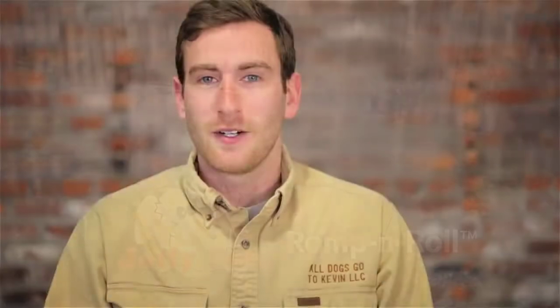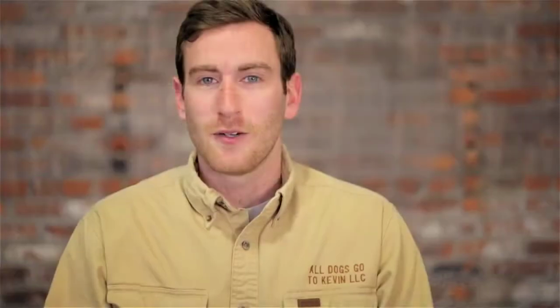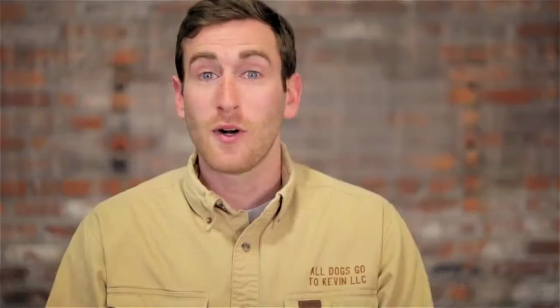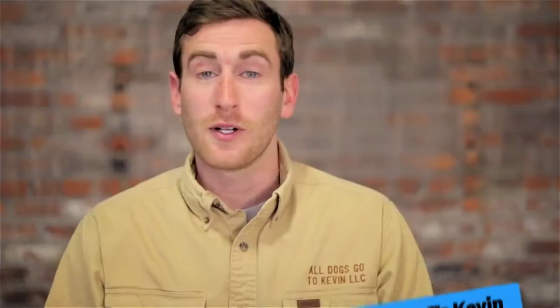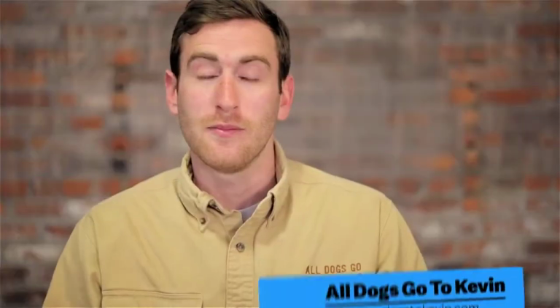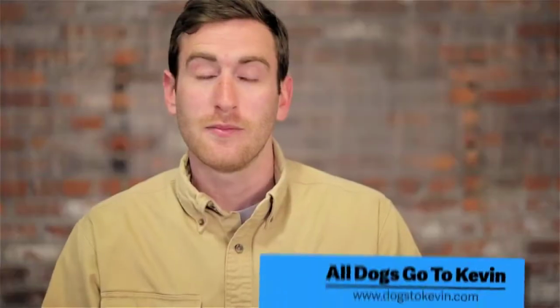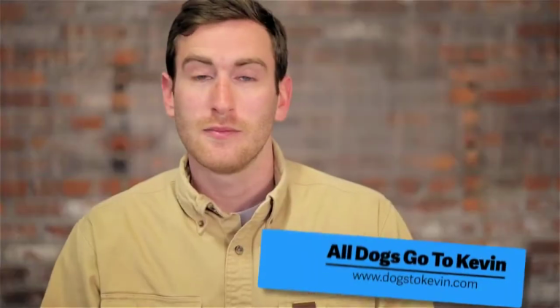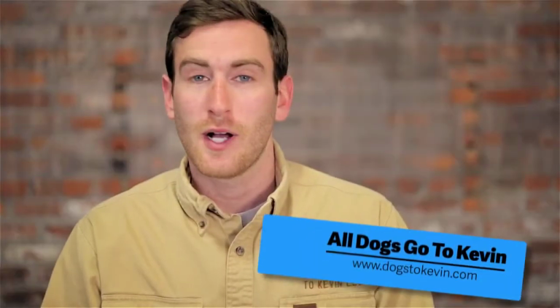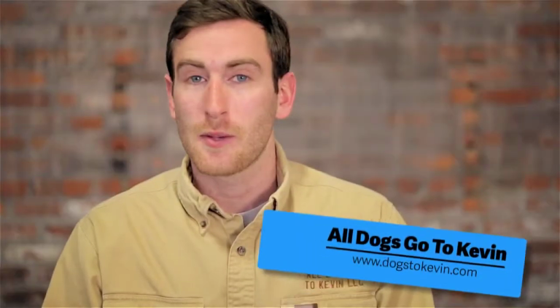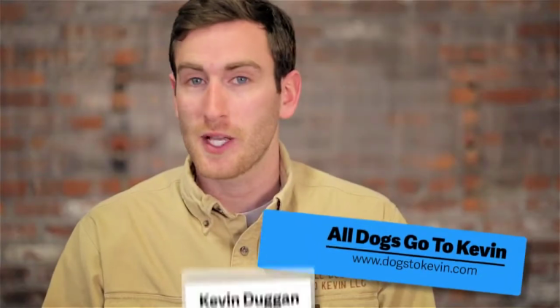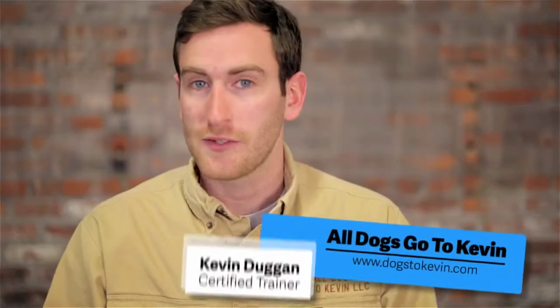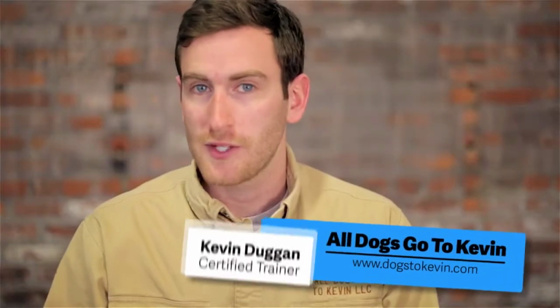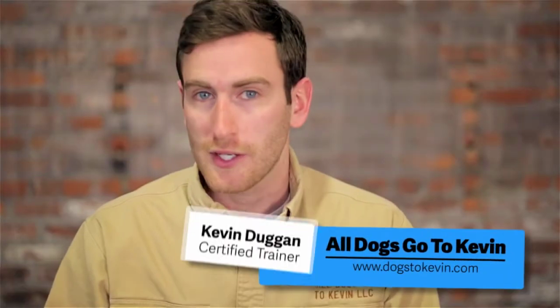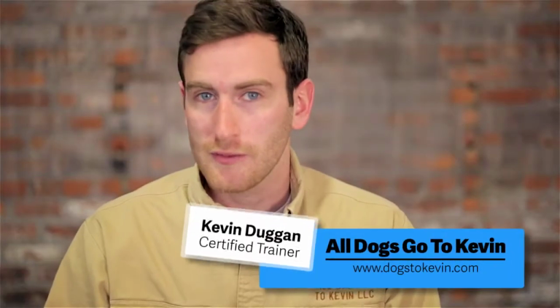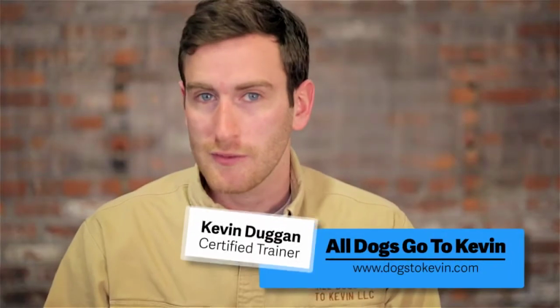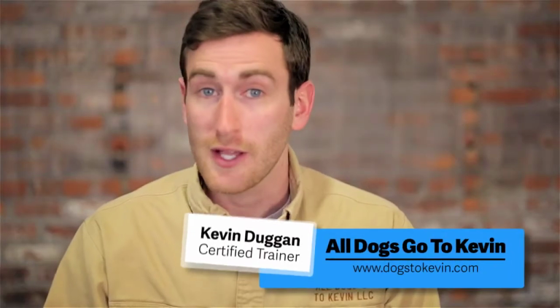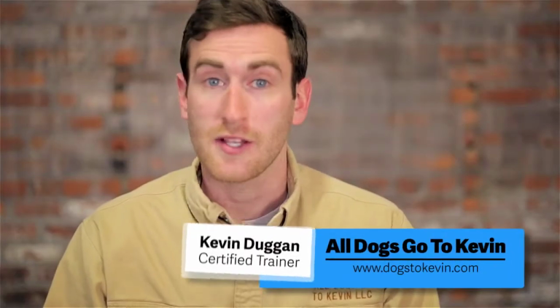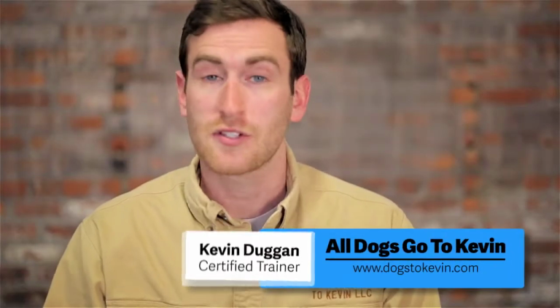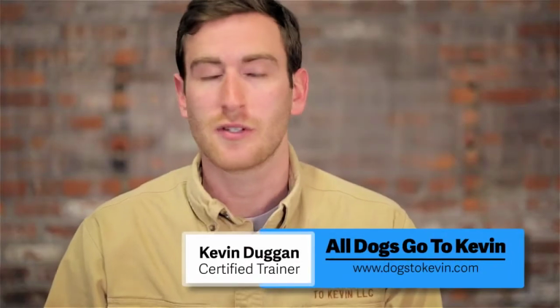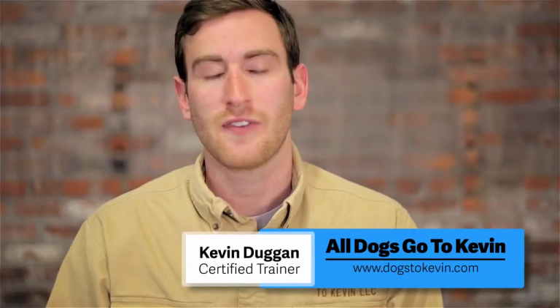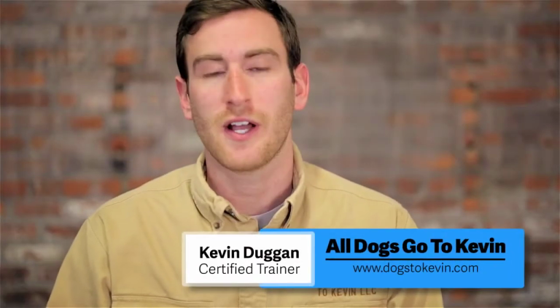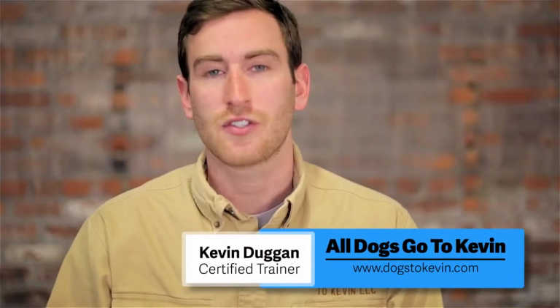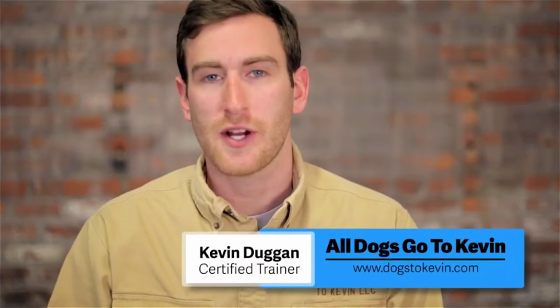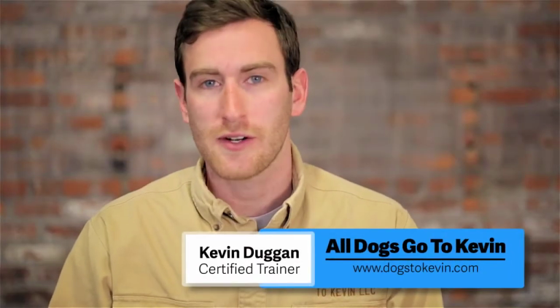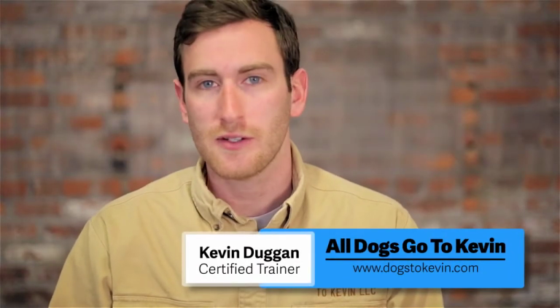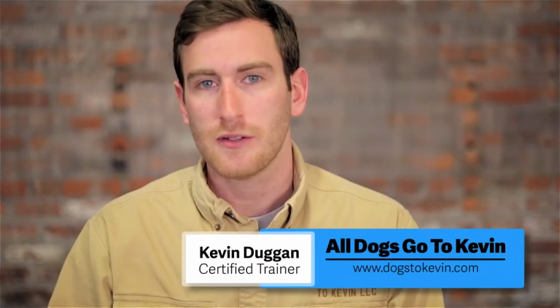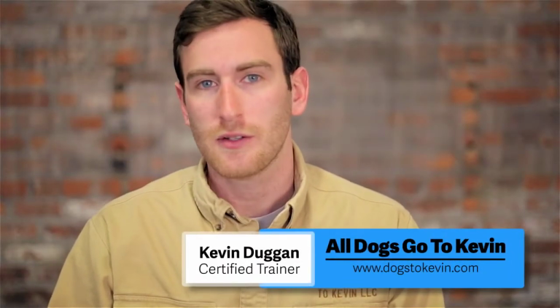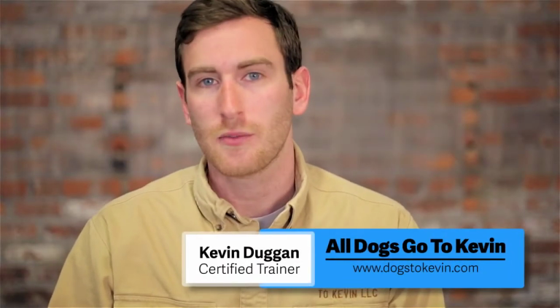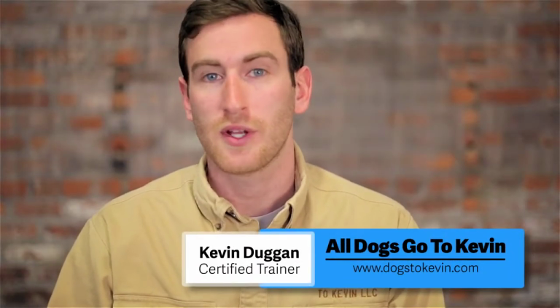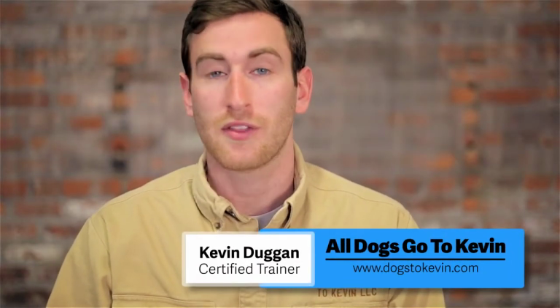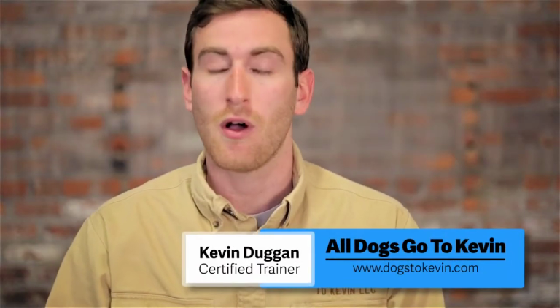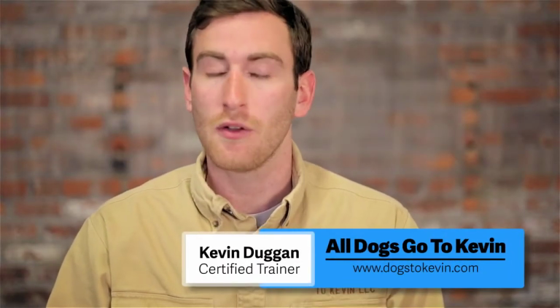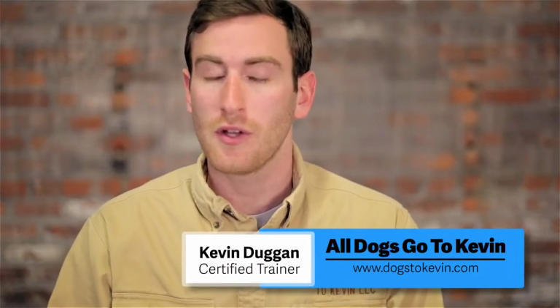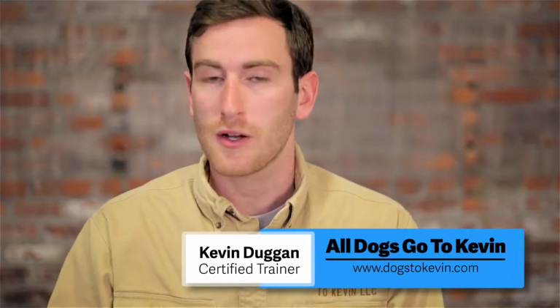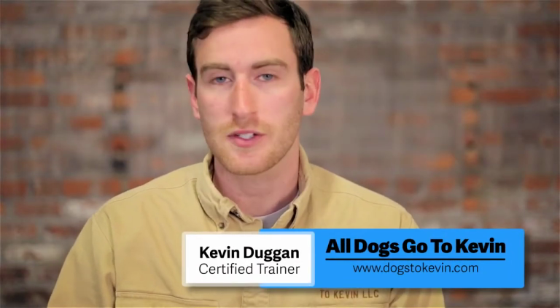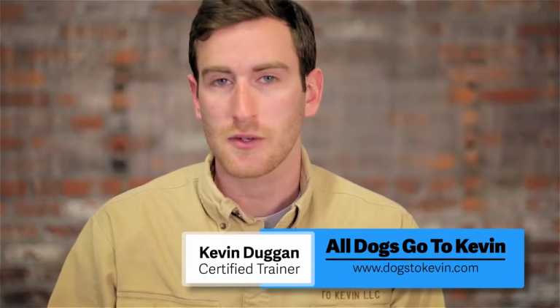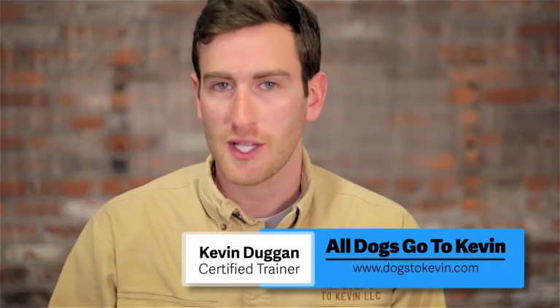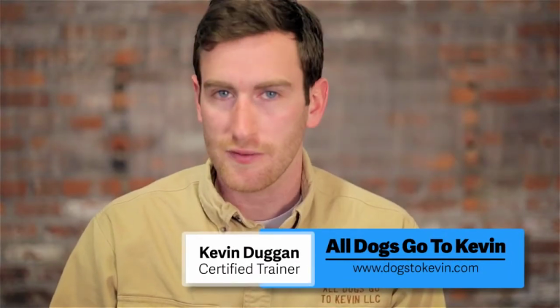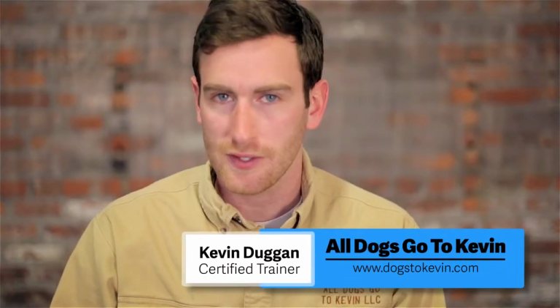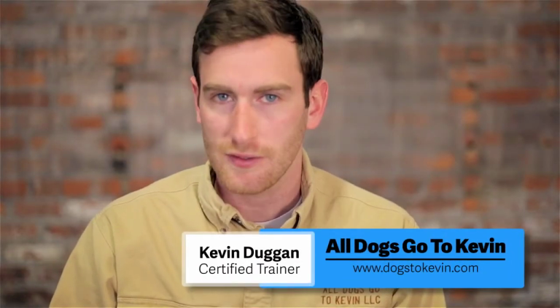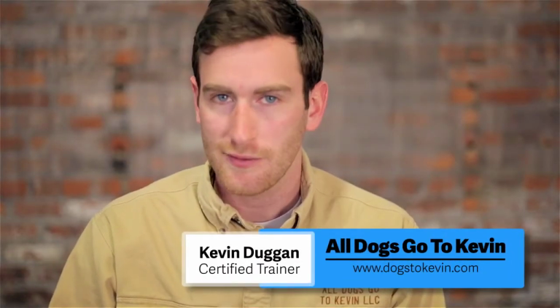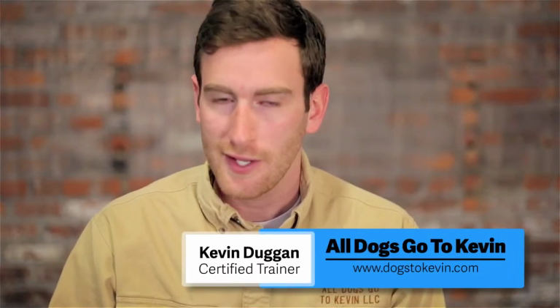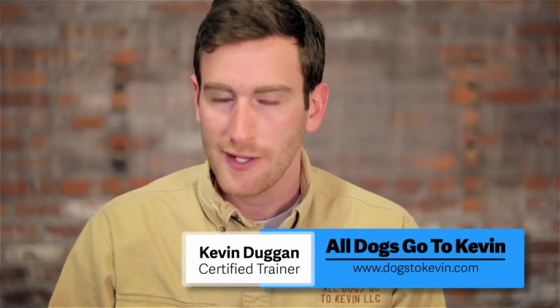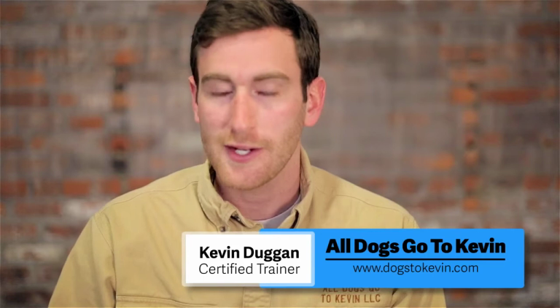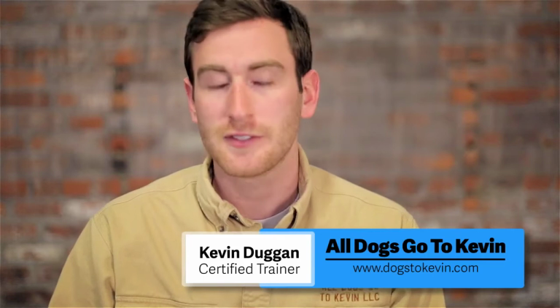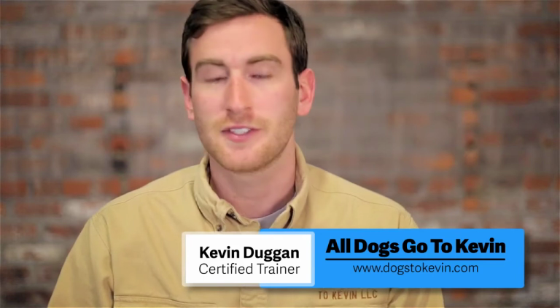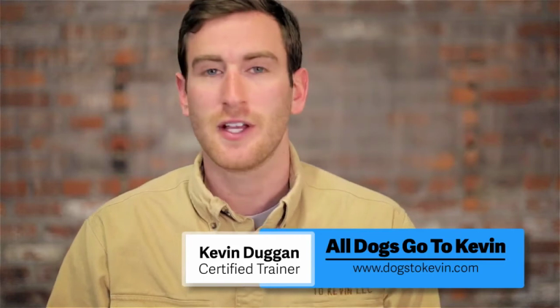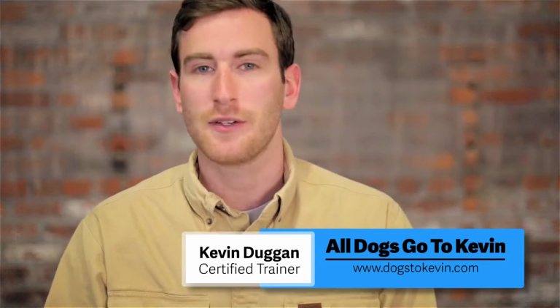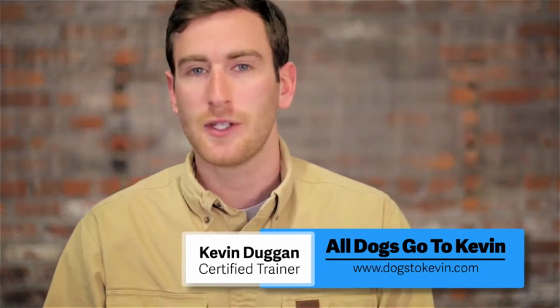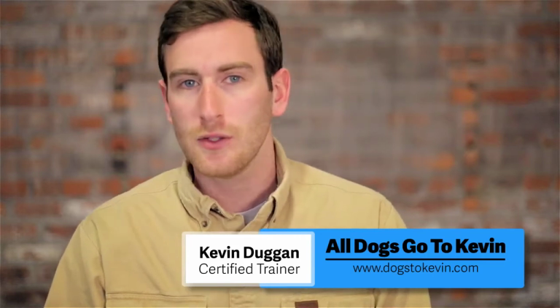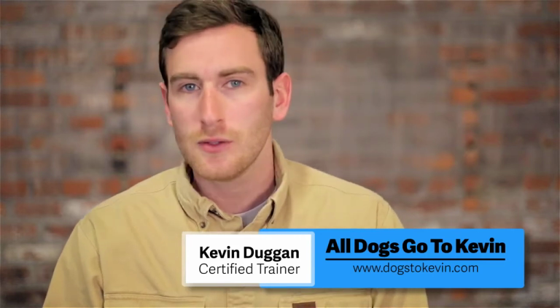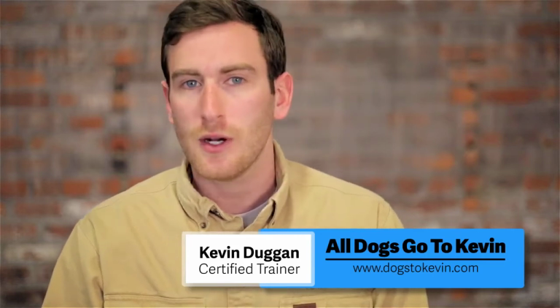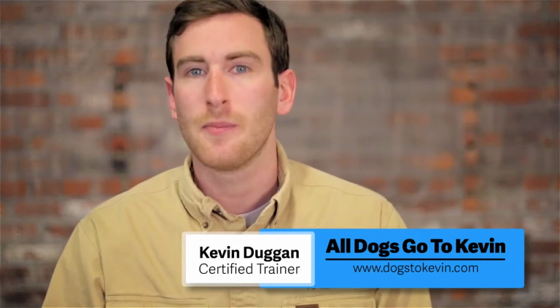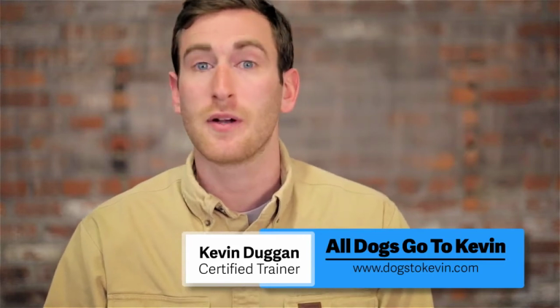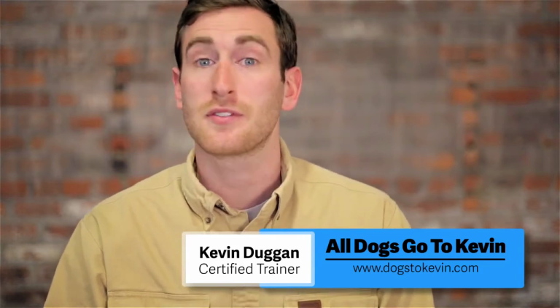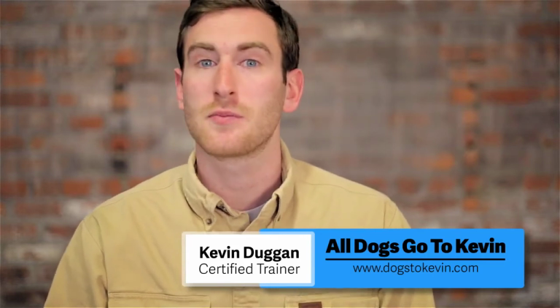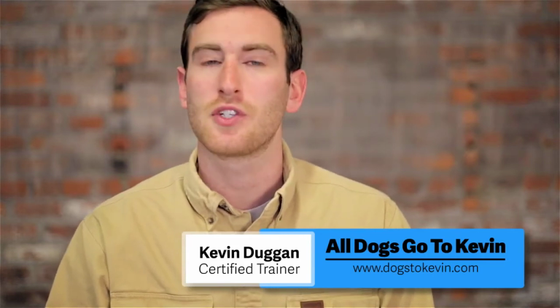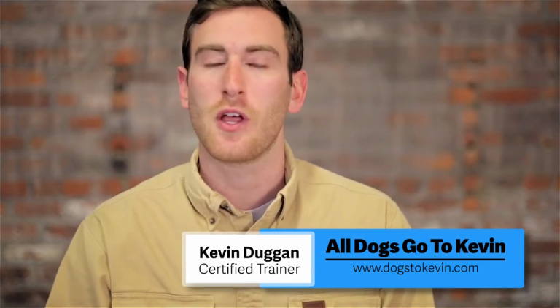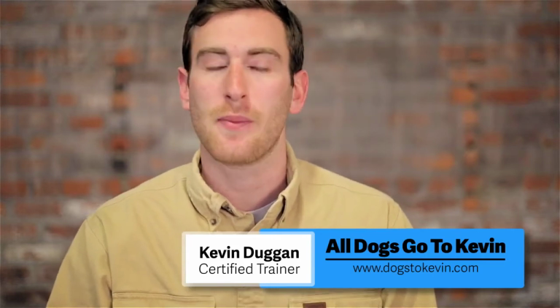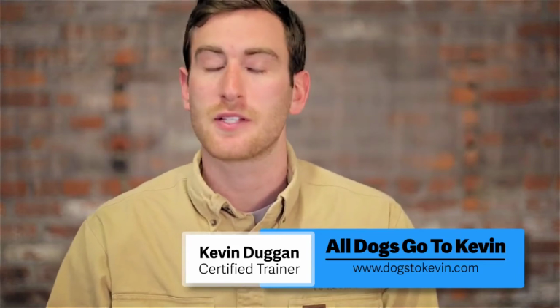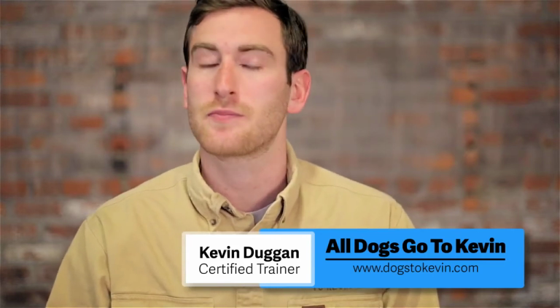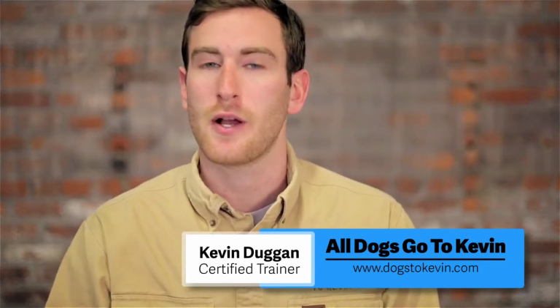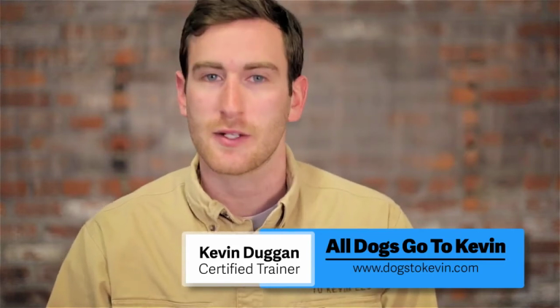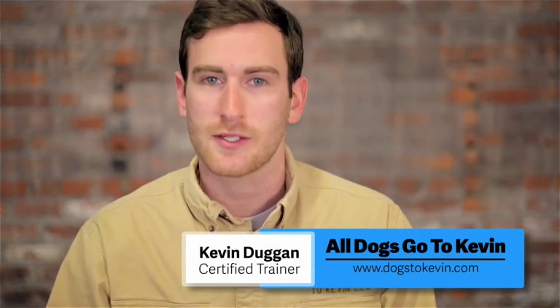Welcome. I'm Kevin Duggan, a certified trainer with All Dogs Go To Kevin, here to tell you about some Jolly Pets products.